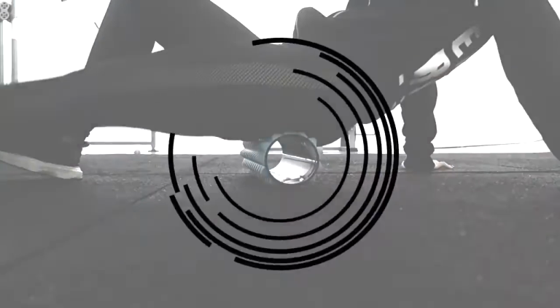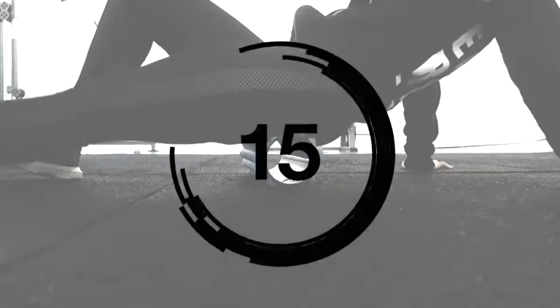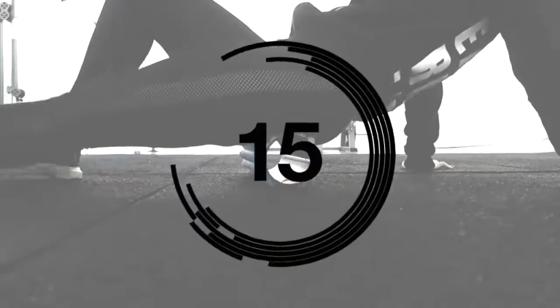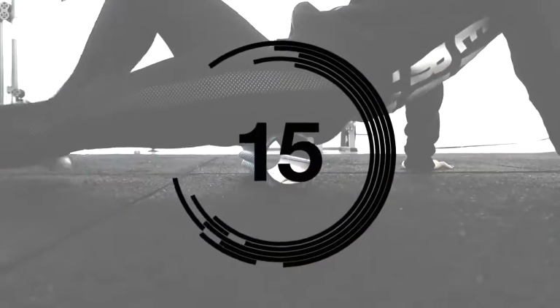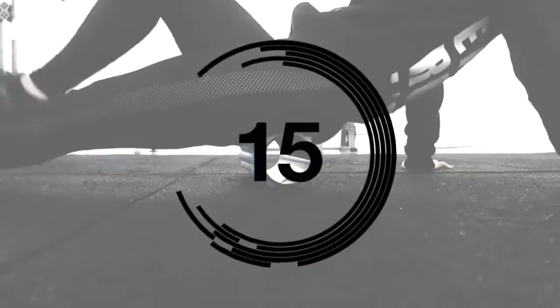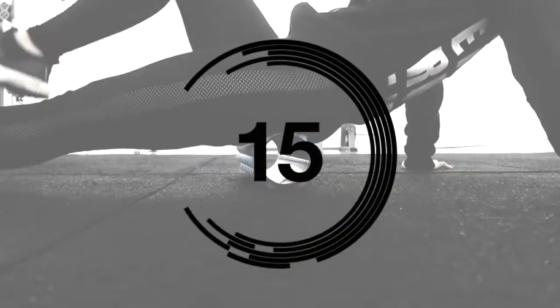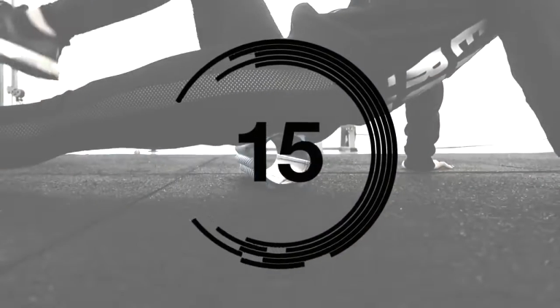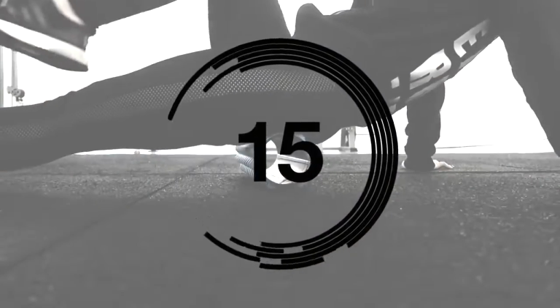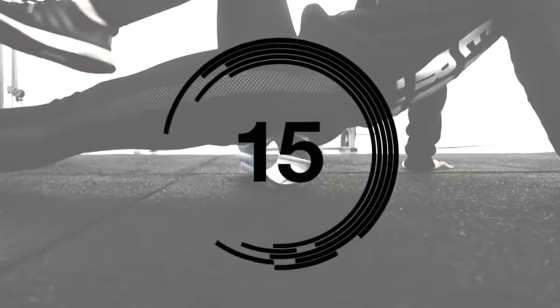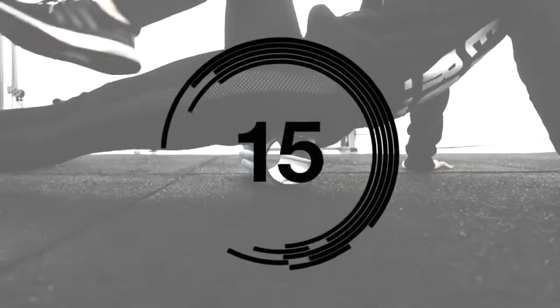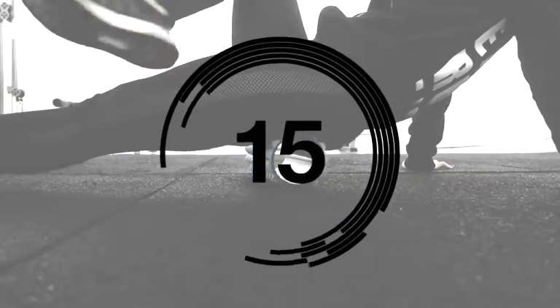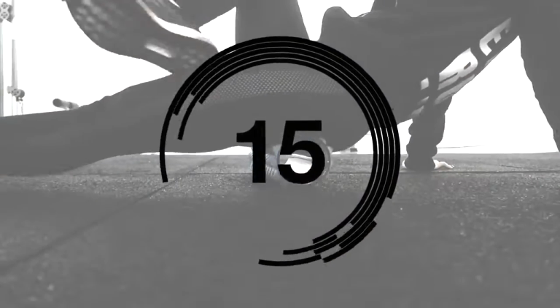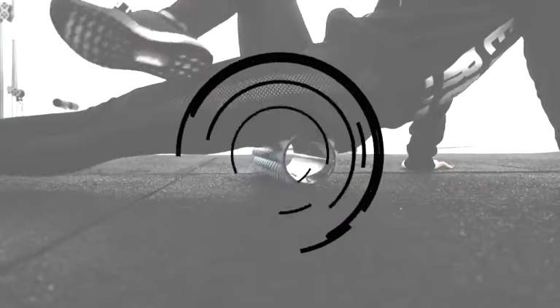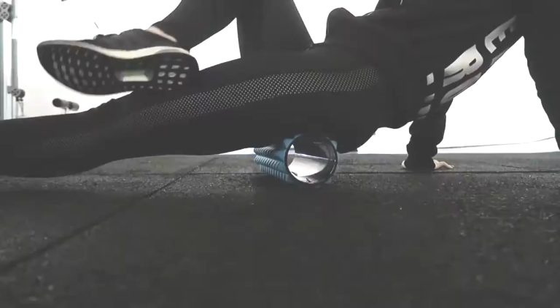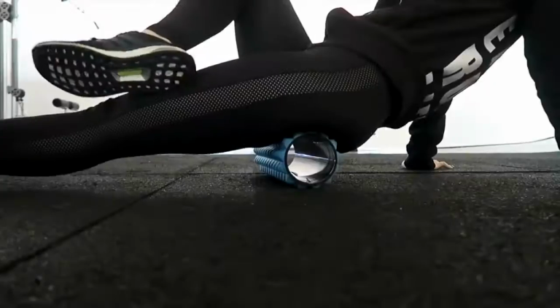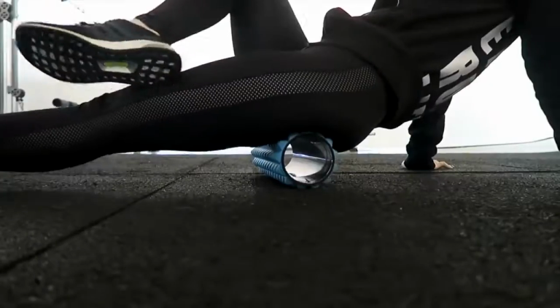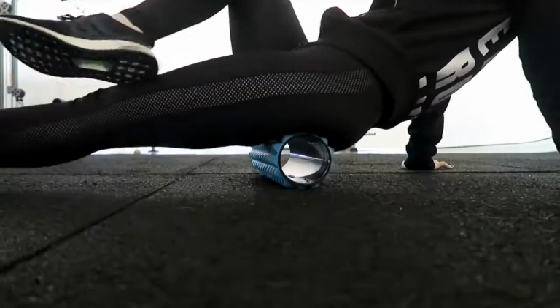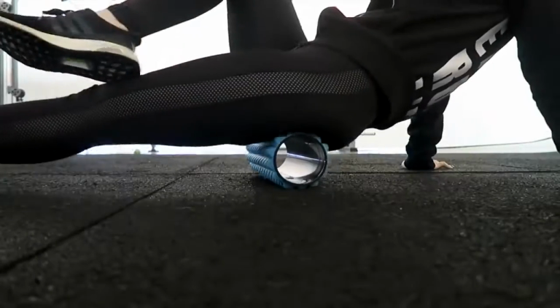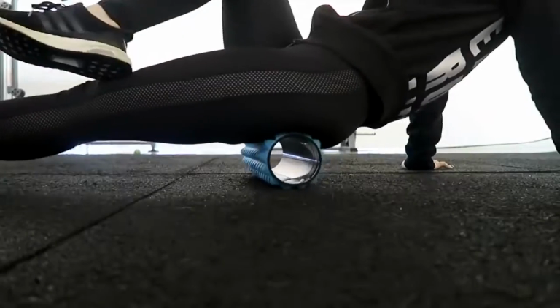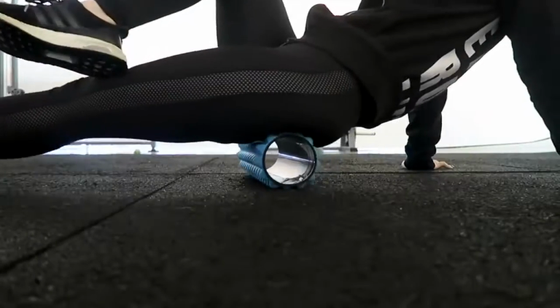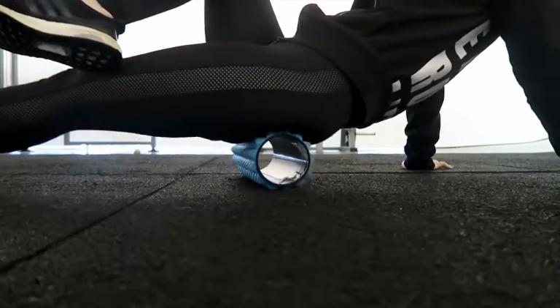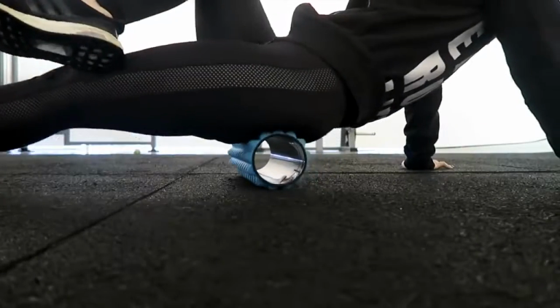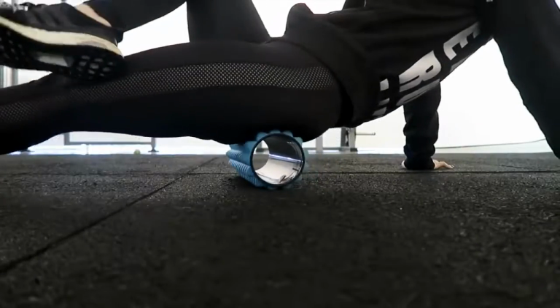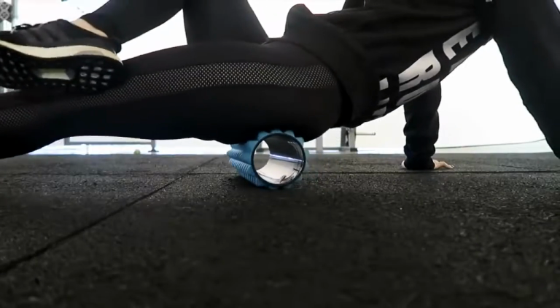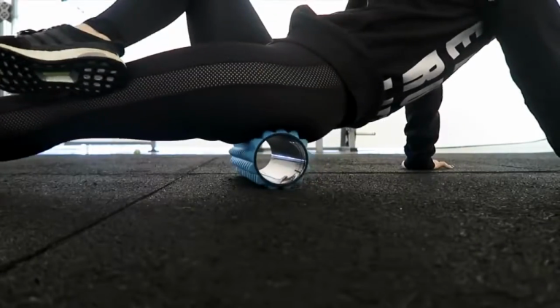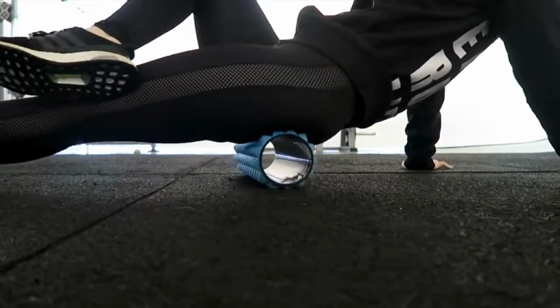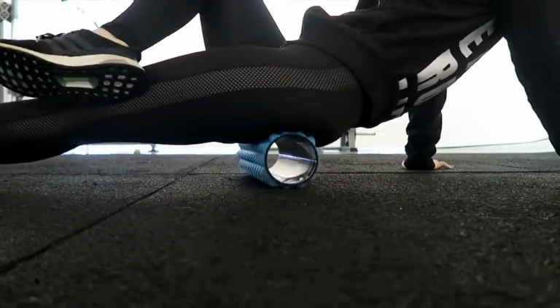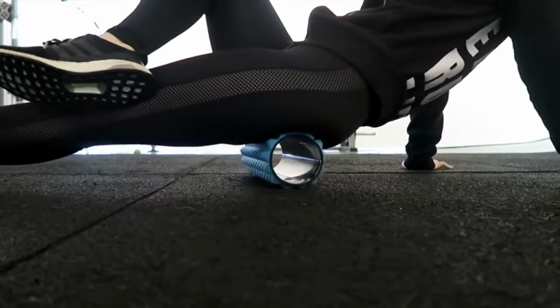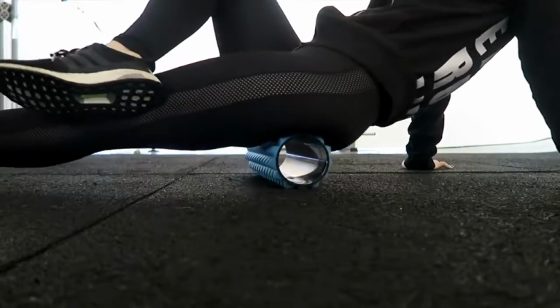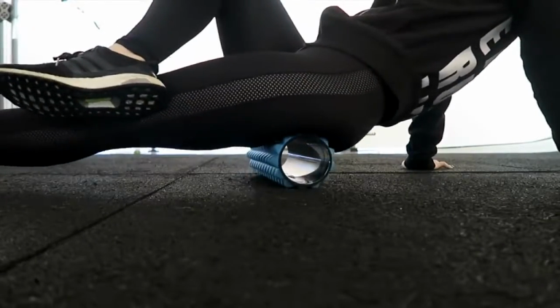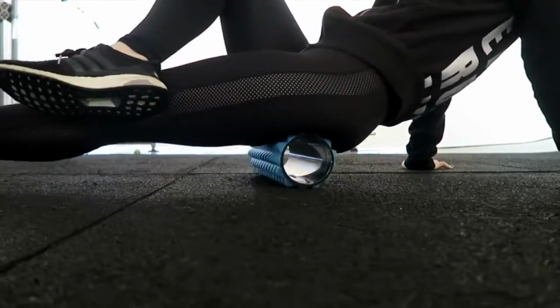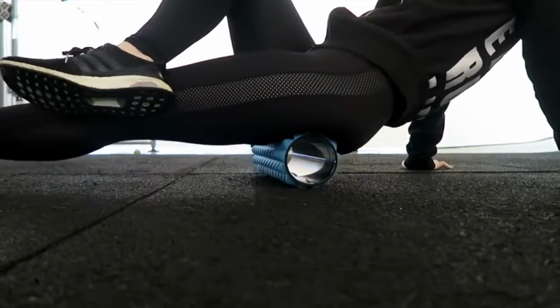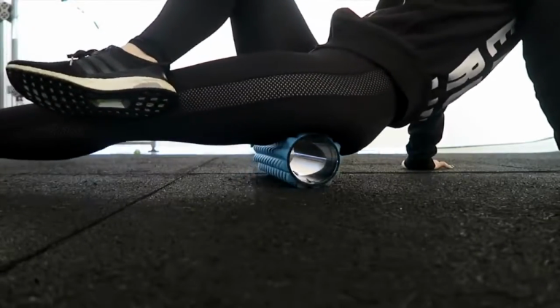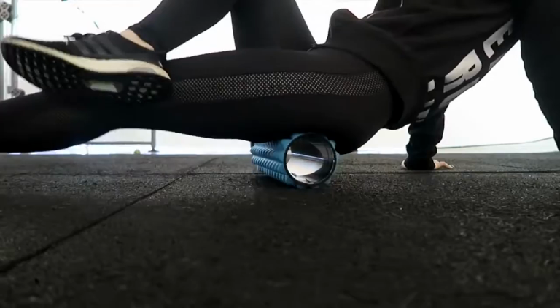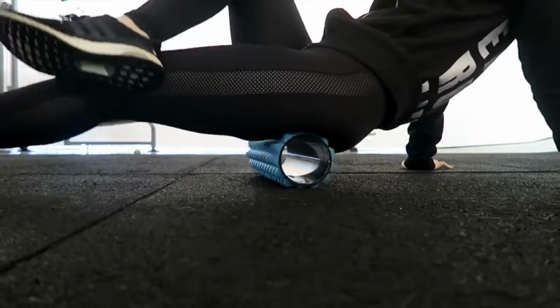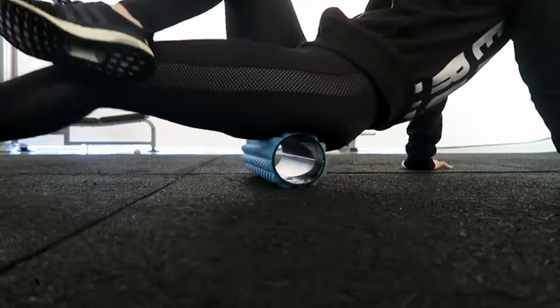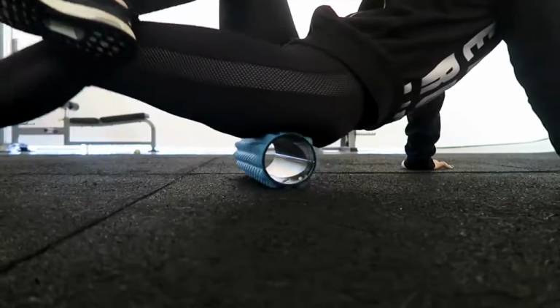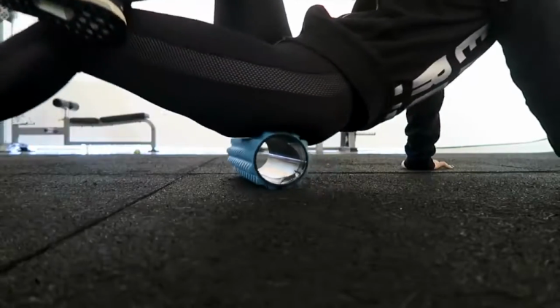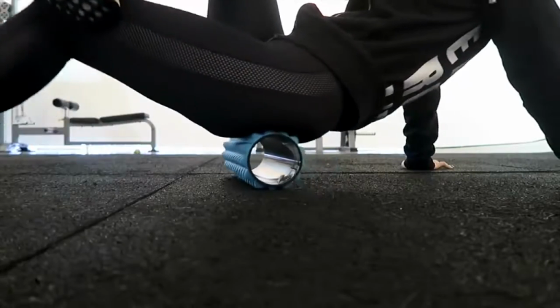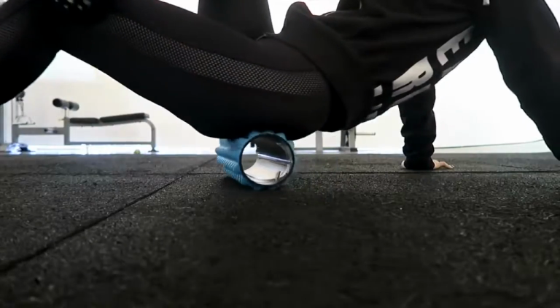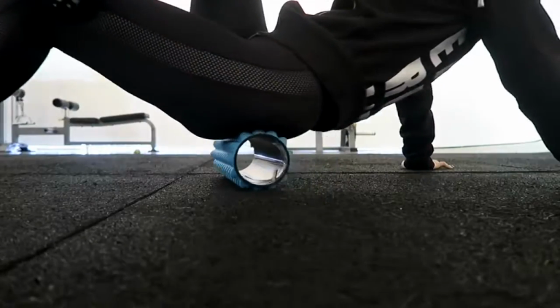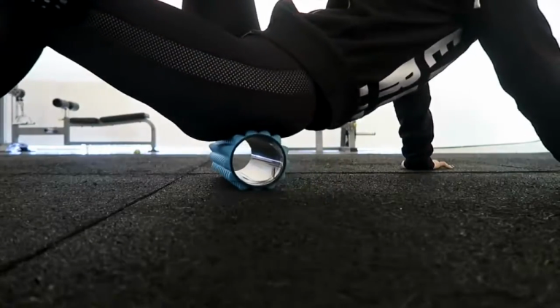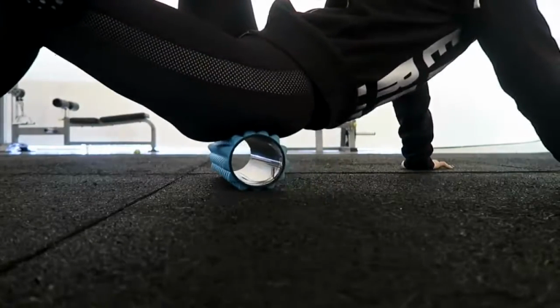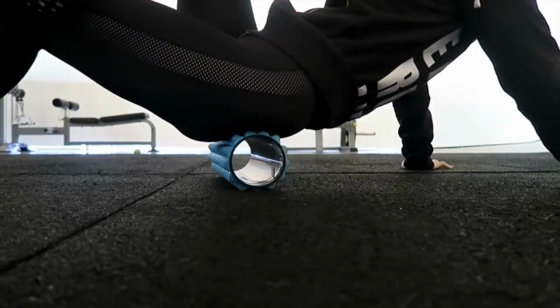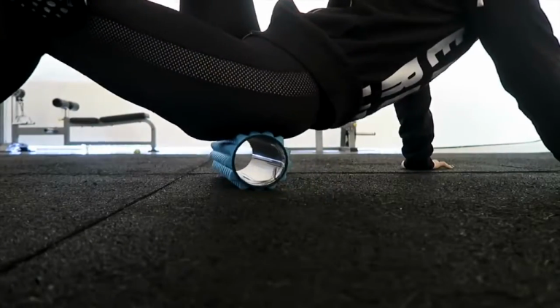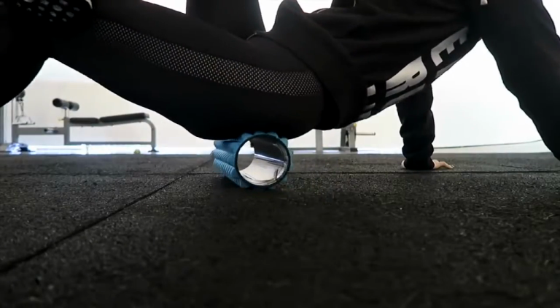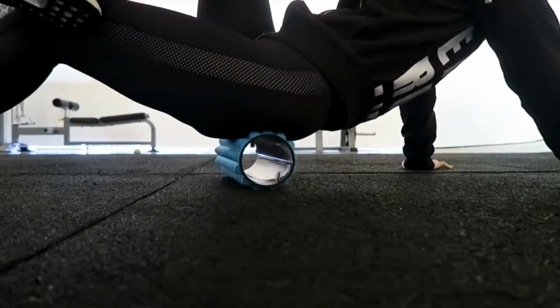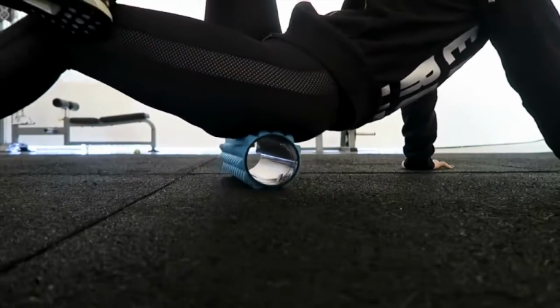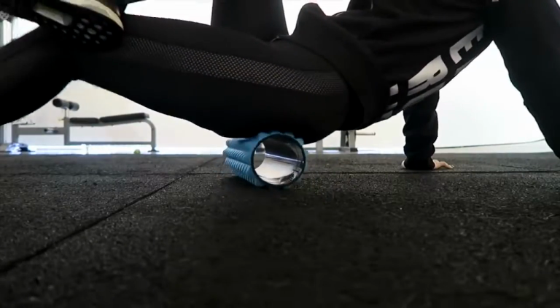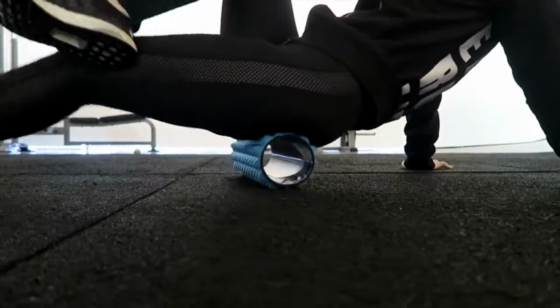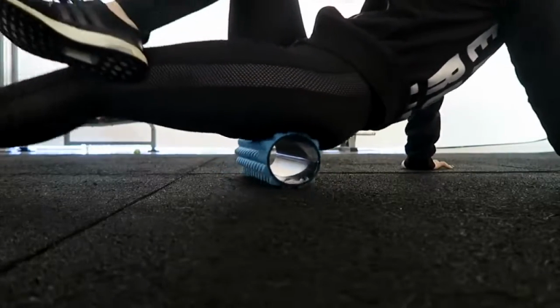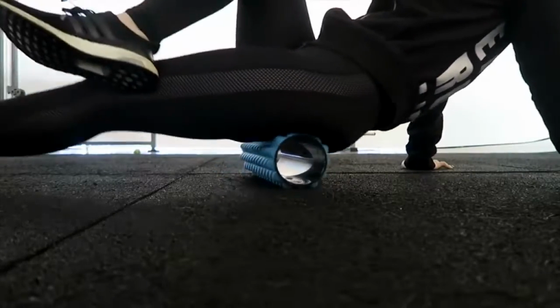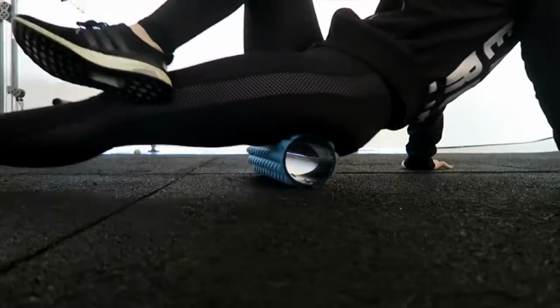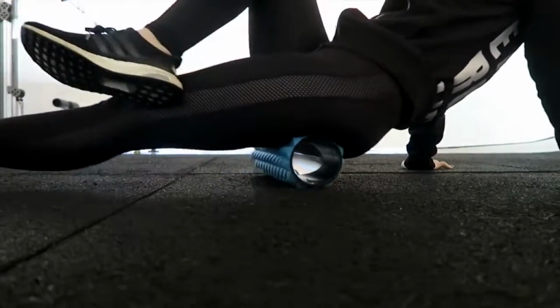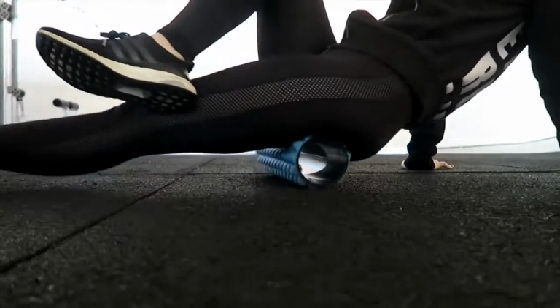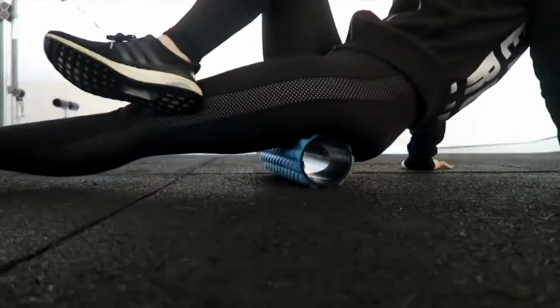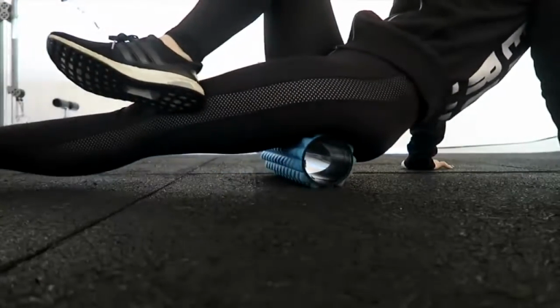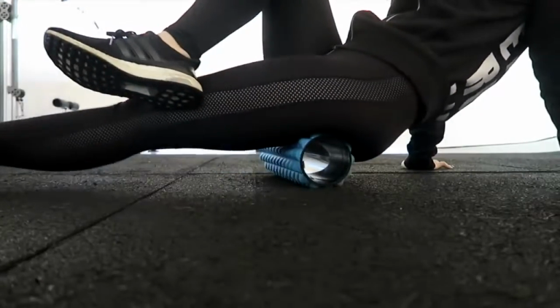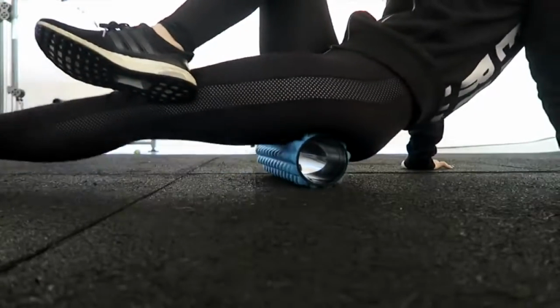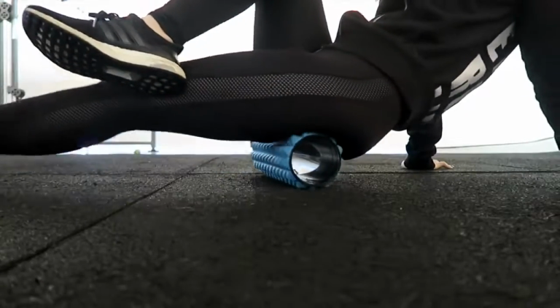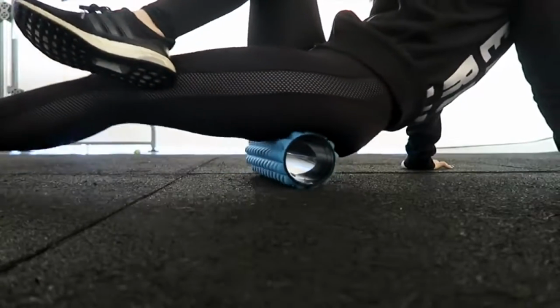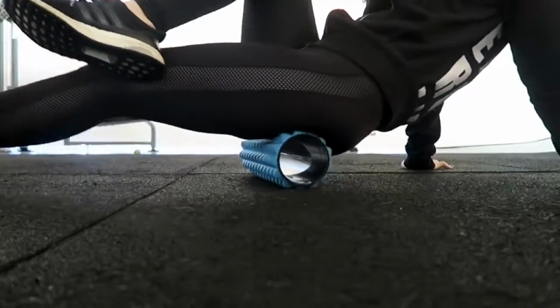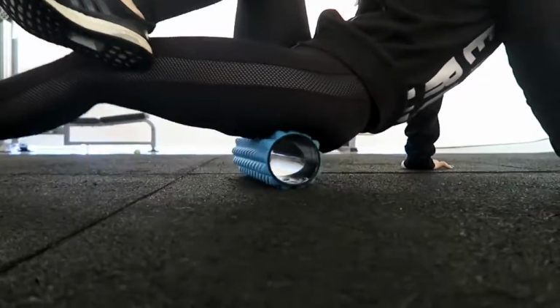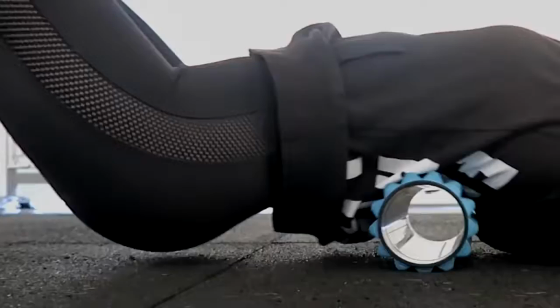Foam roll as often as possible, once a day if you can. It will help release your muscles and they won't become as sore after your workouts.